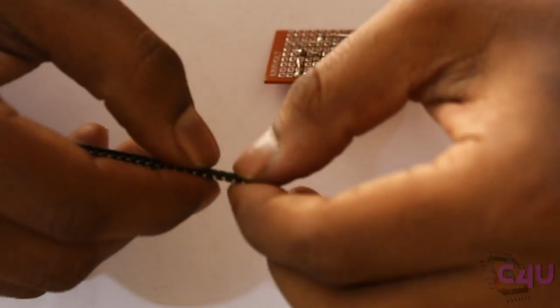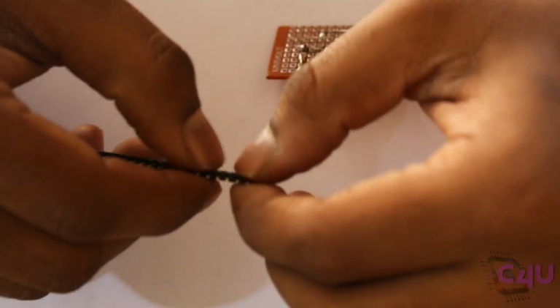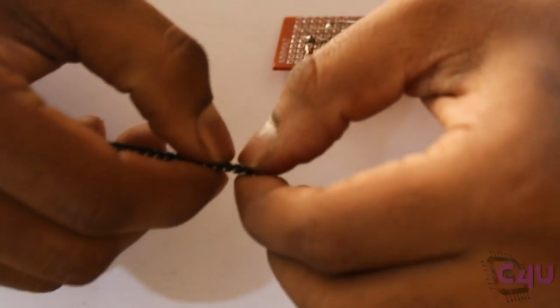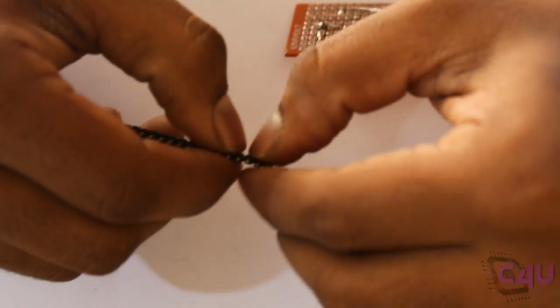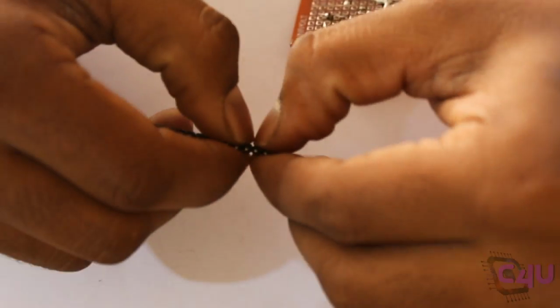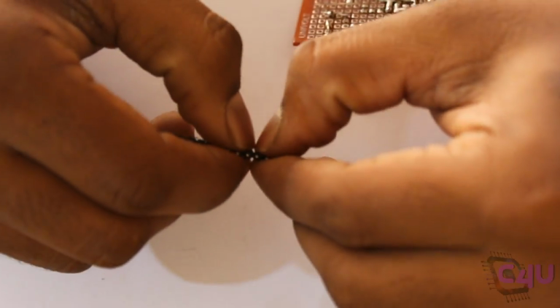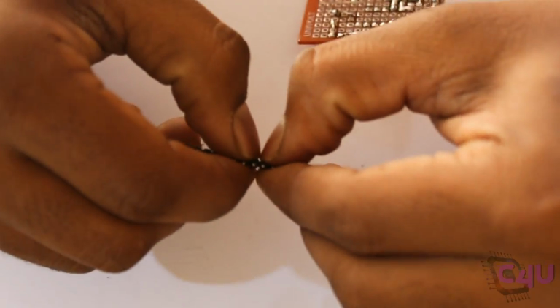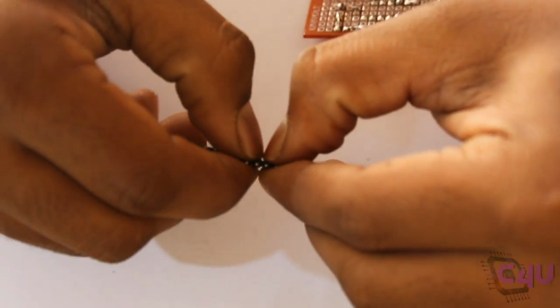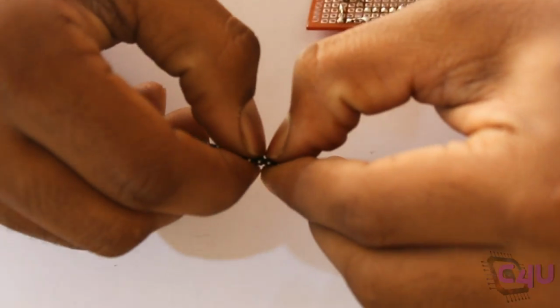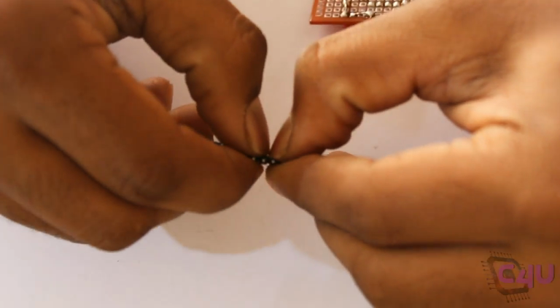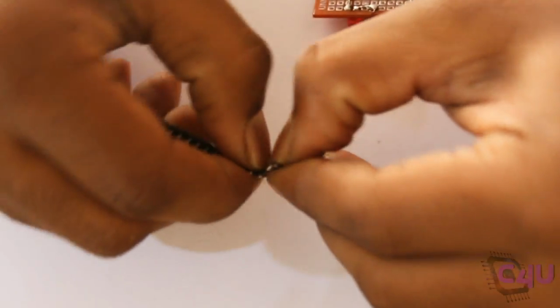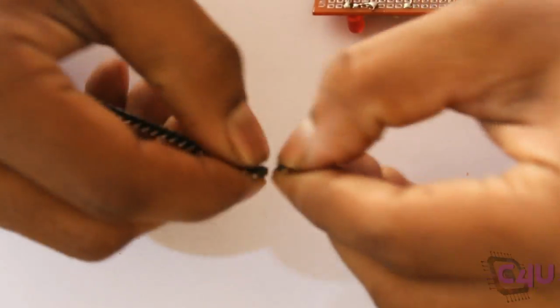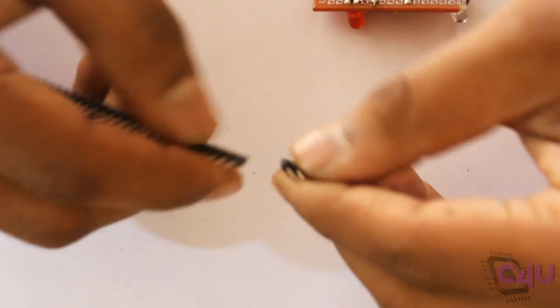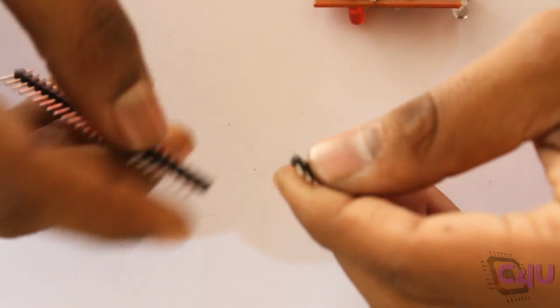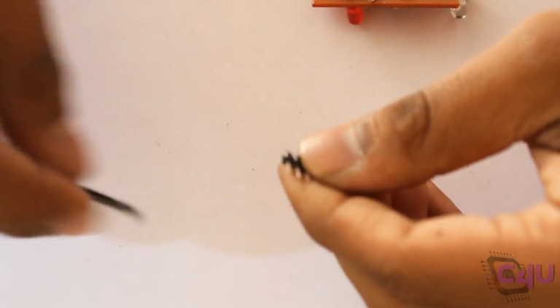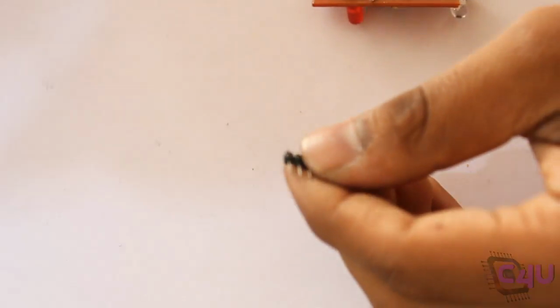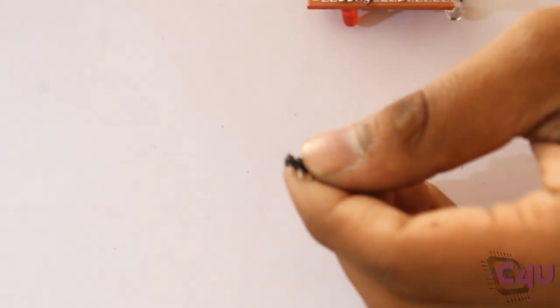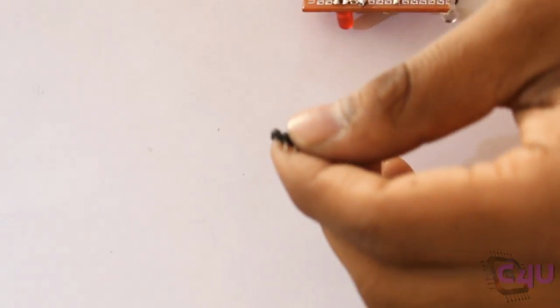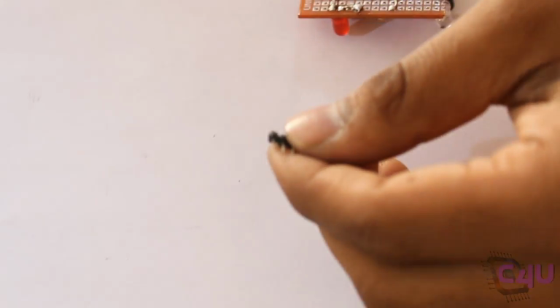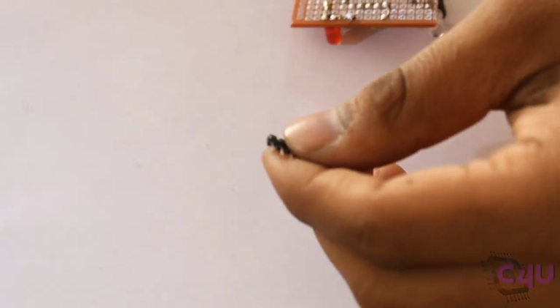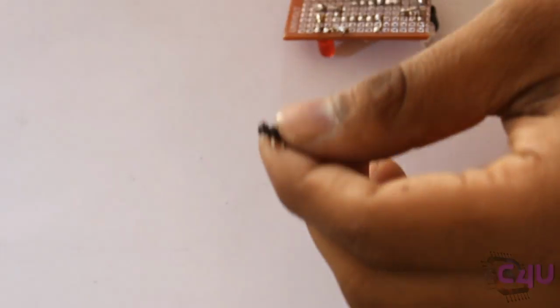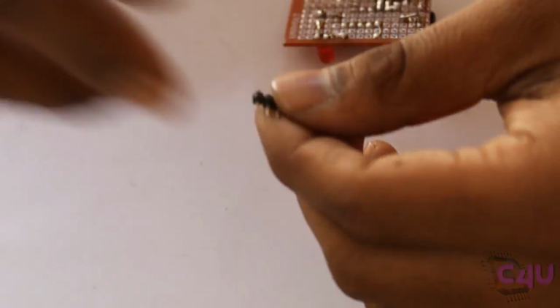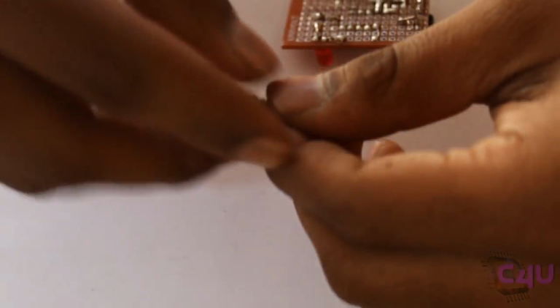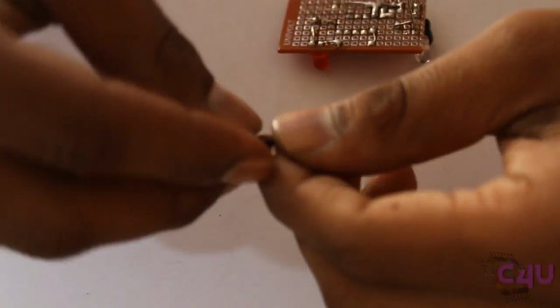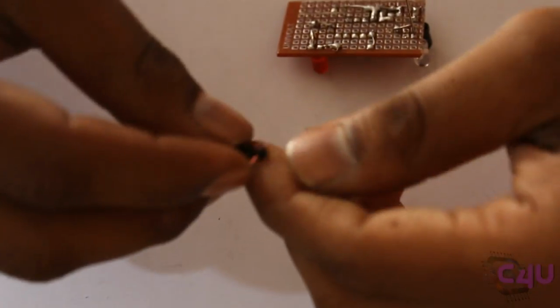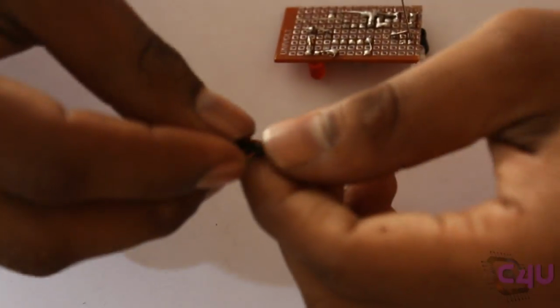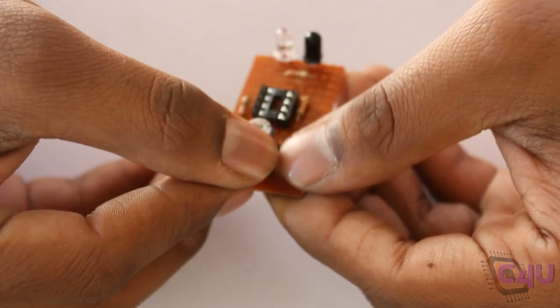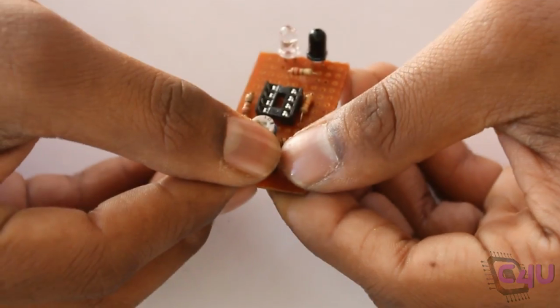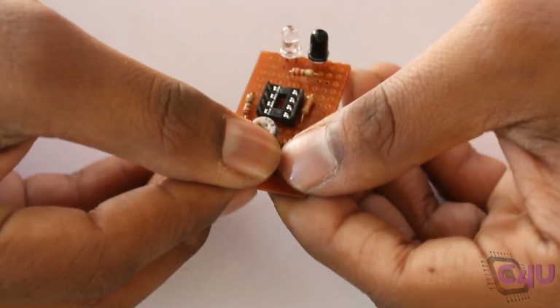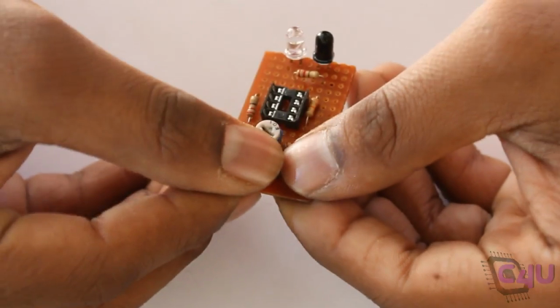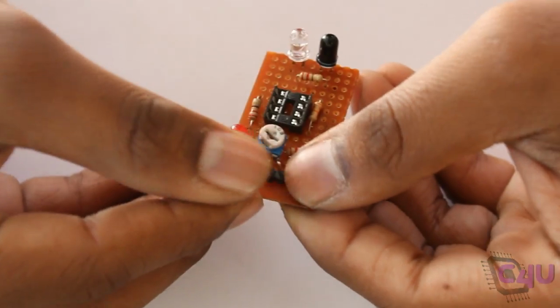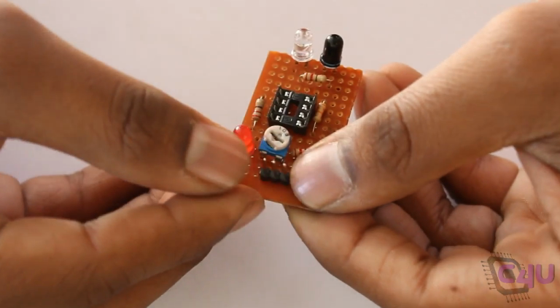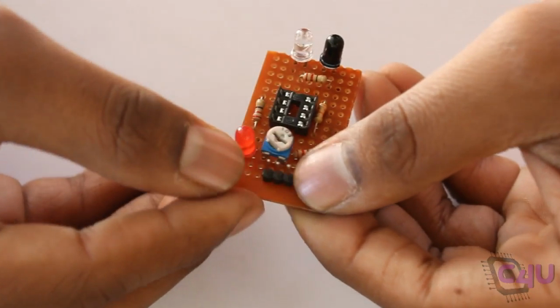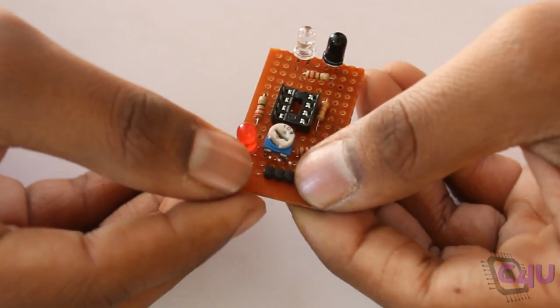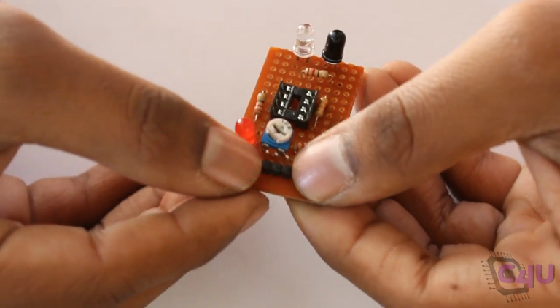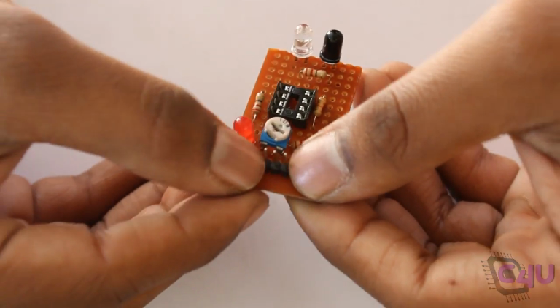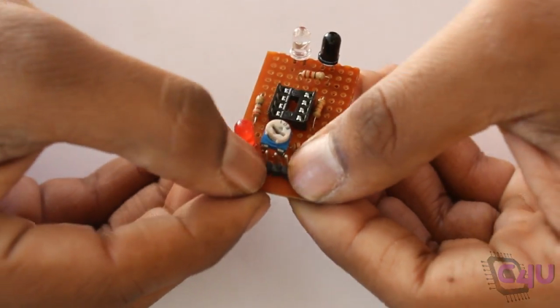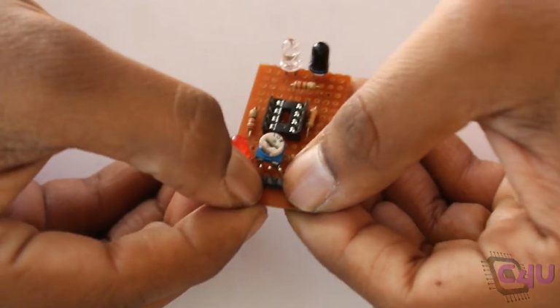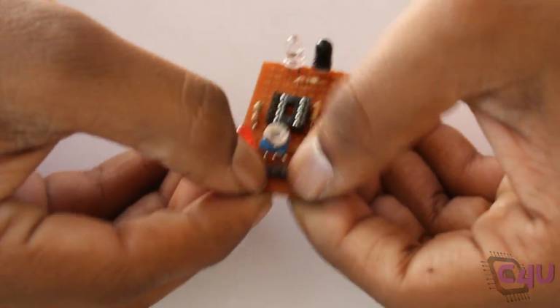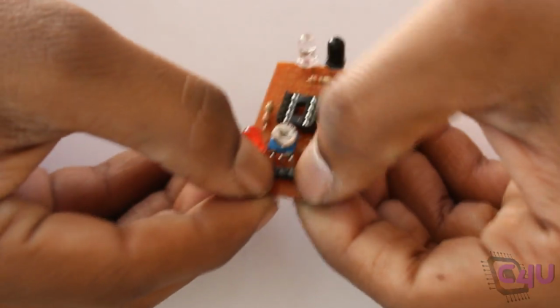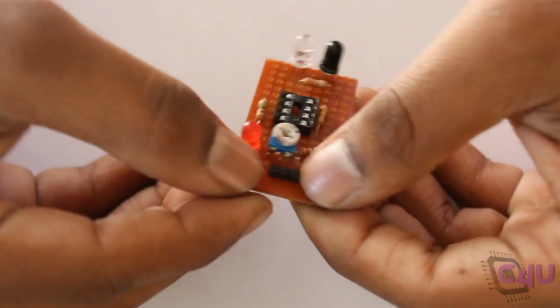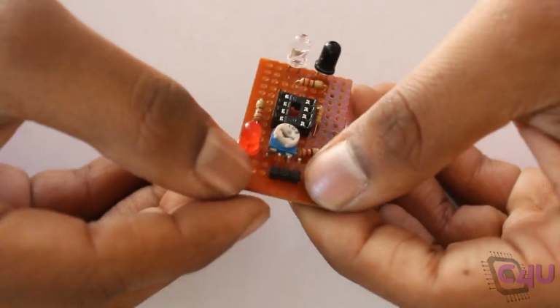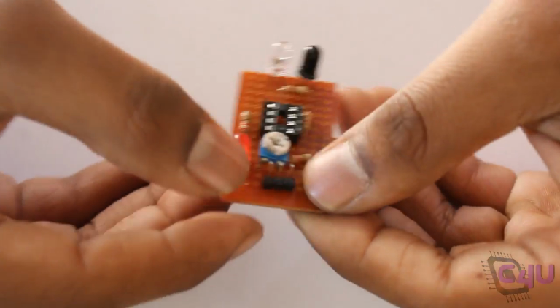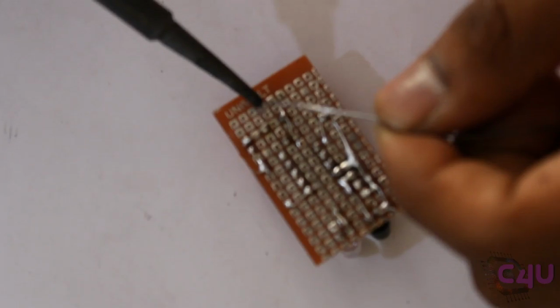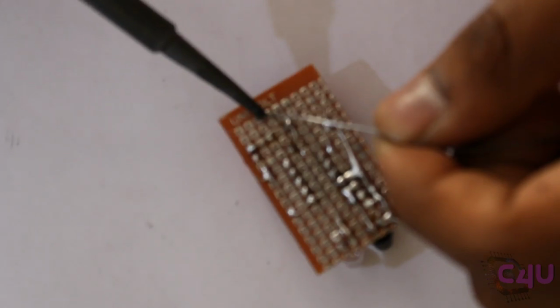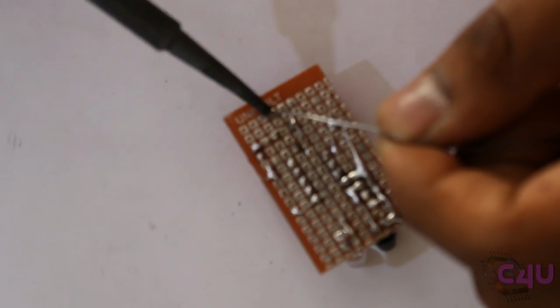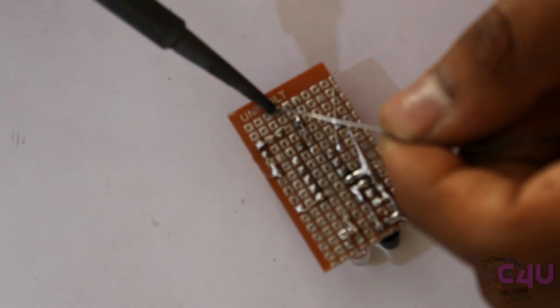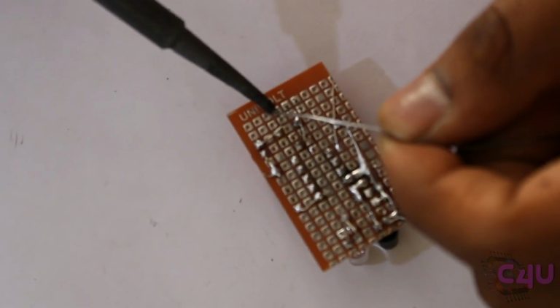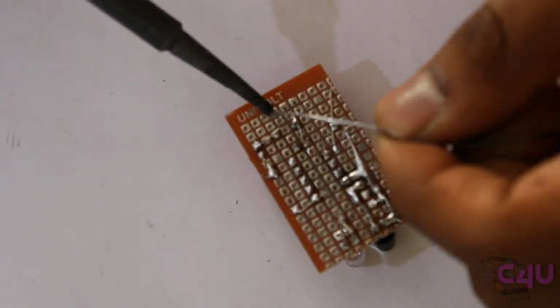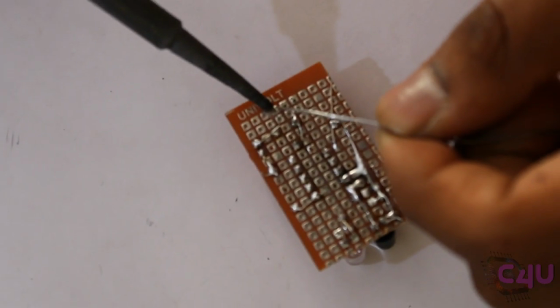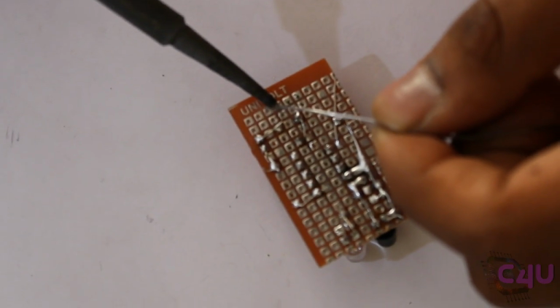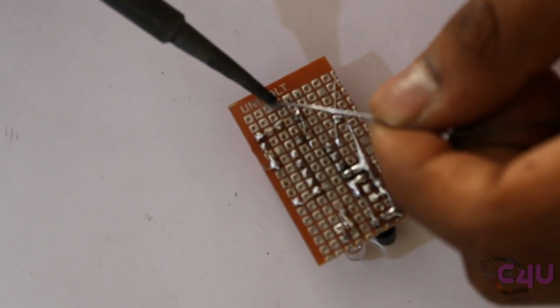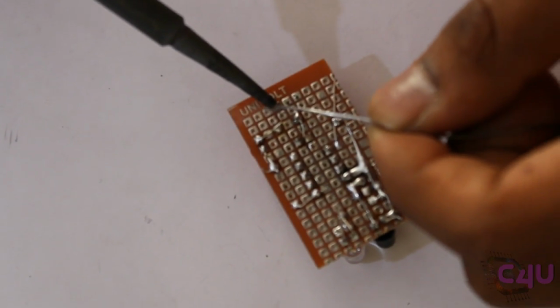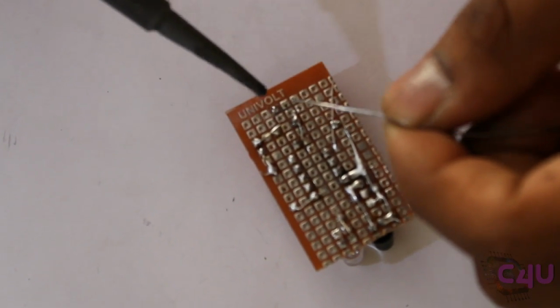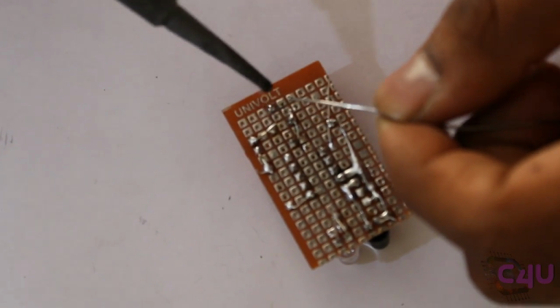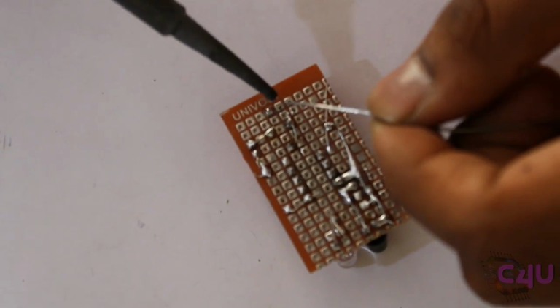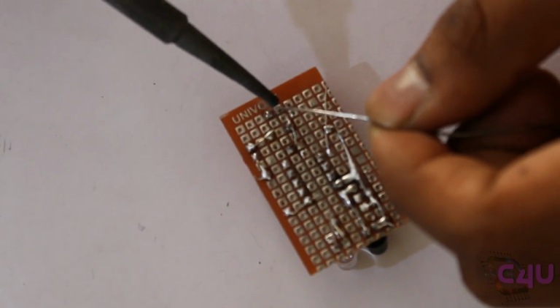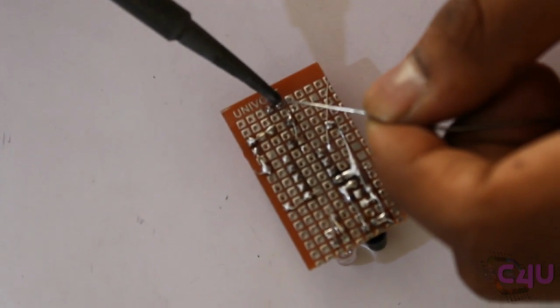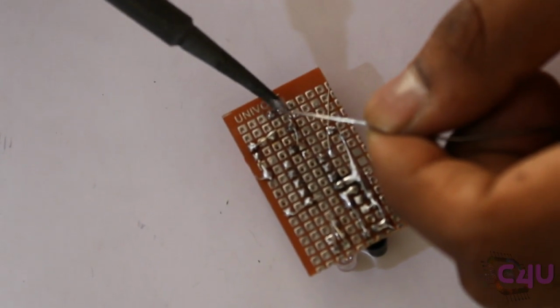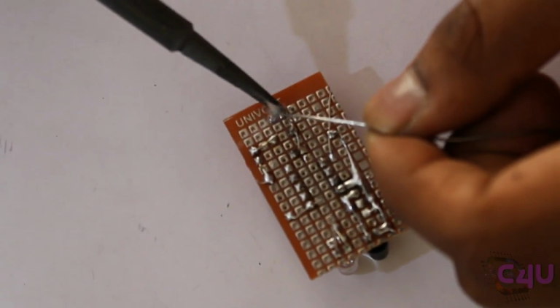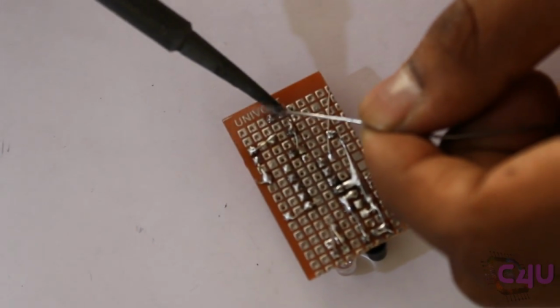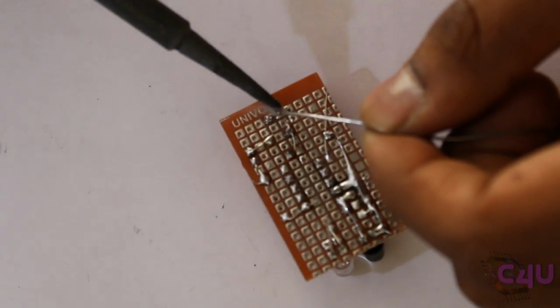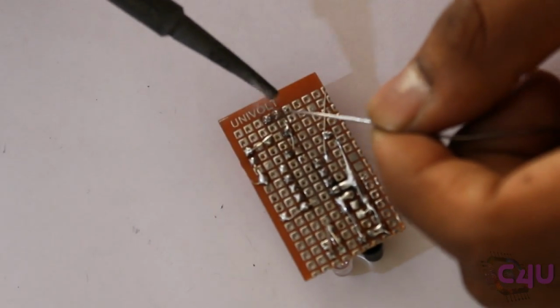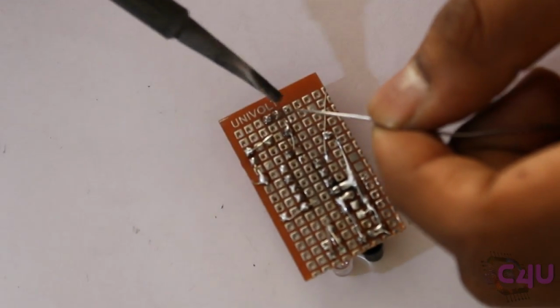Here, 3 pins of male strip connectors are used for signal output, 5V VCC, and ground respectively.